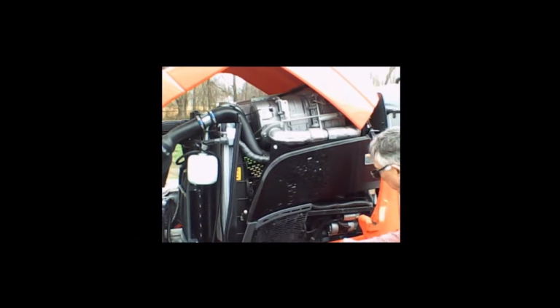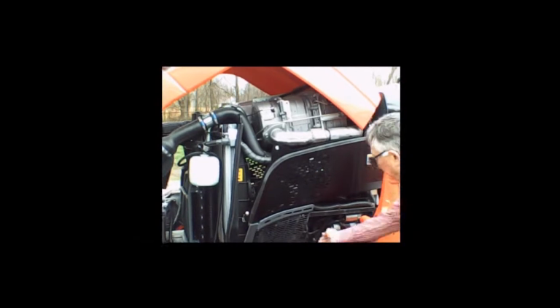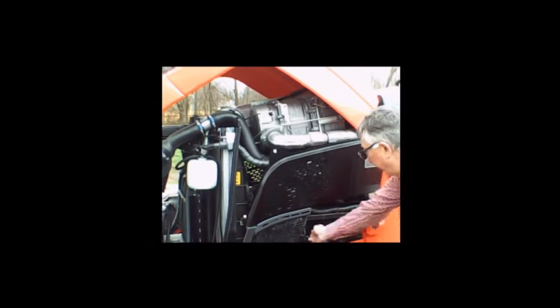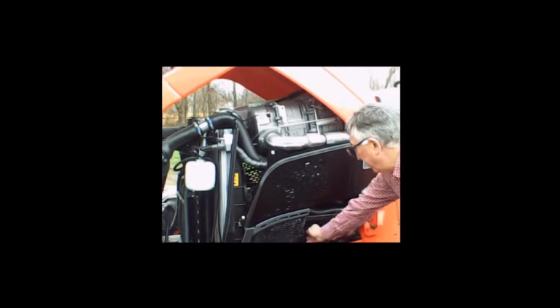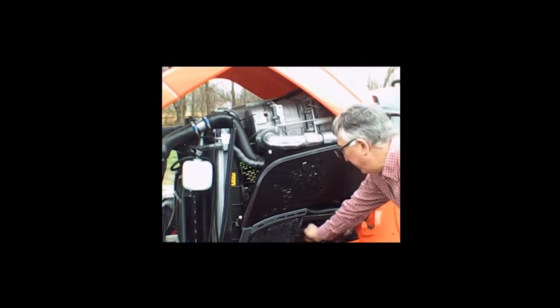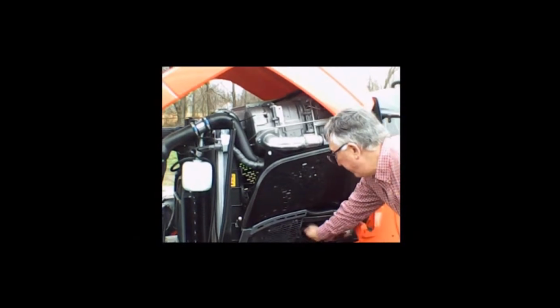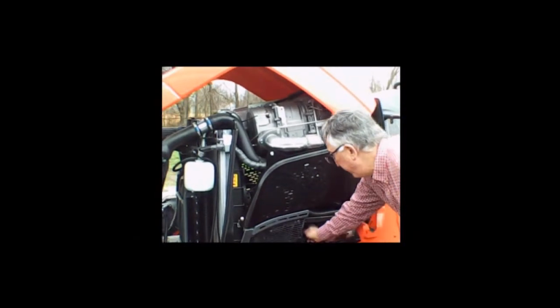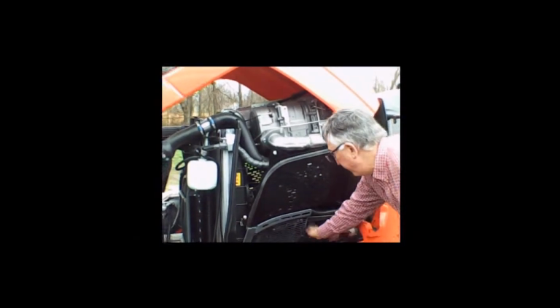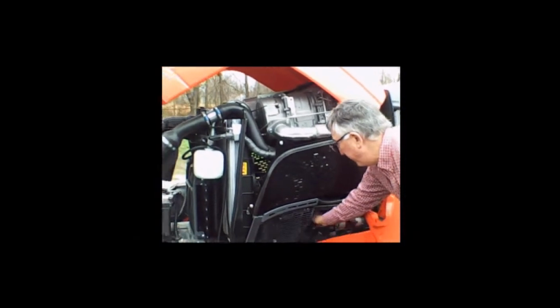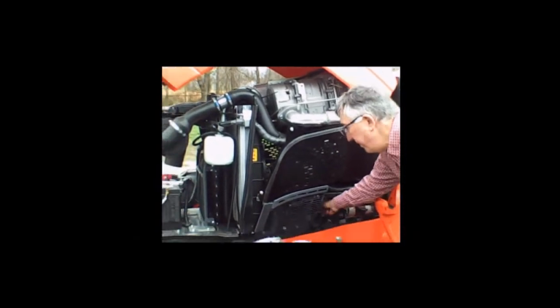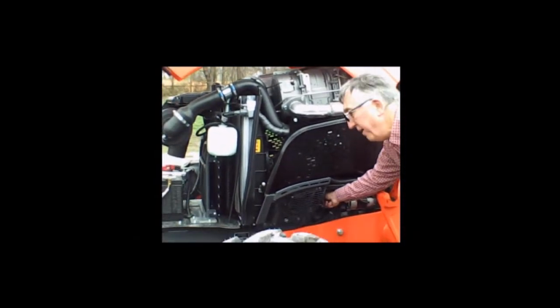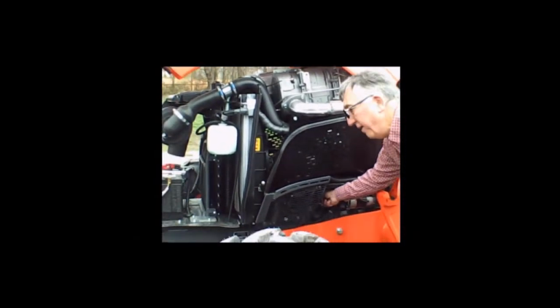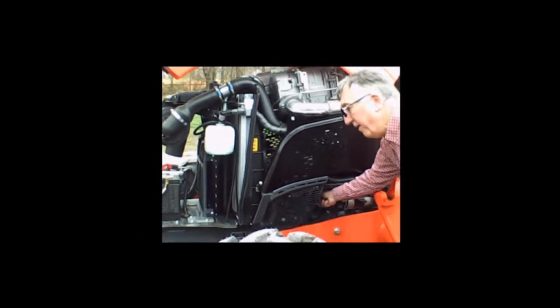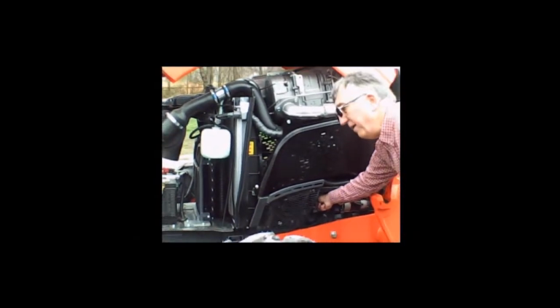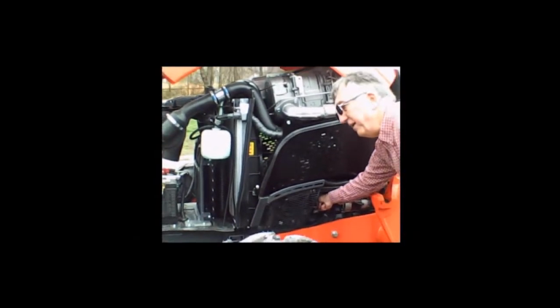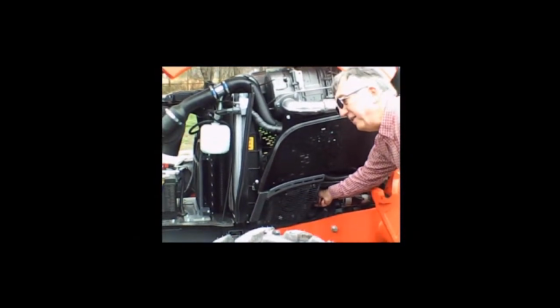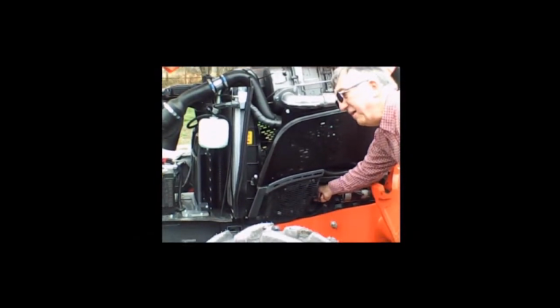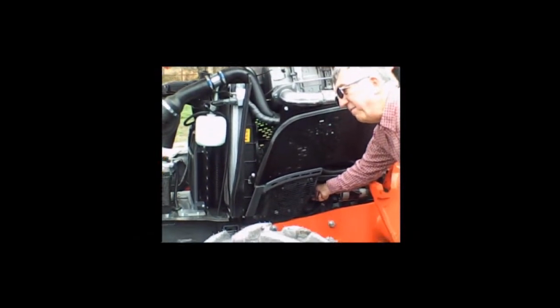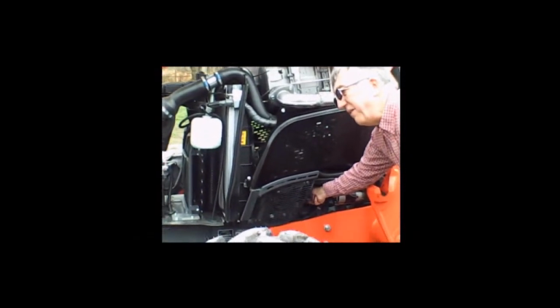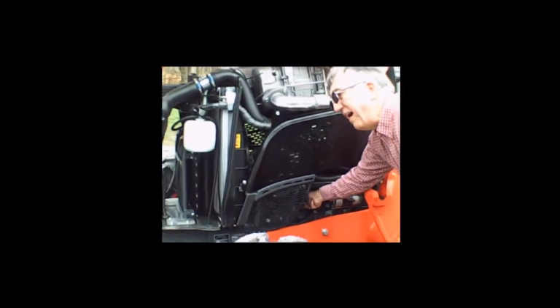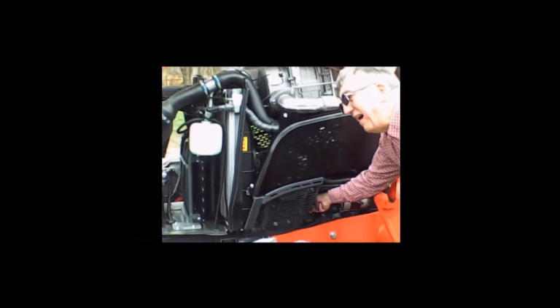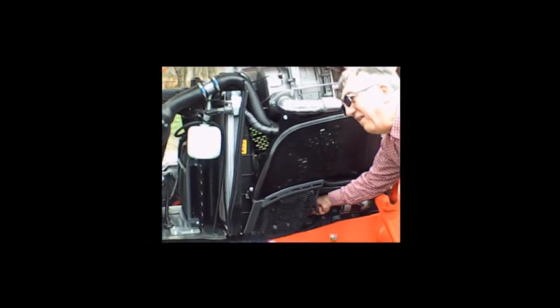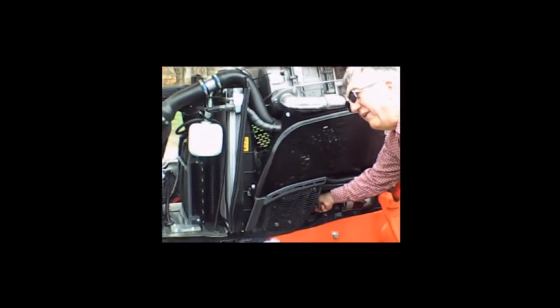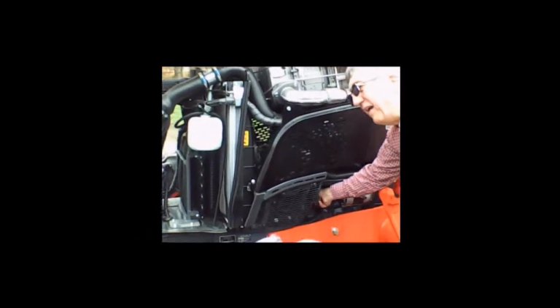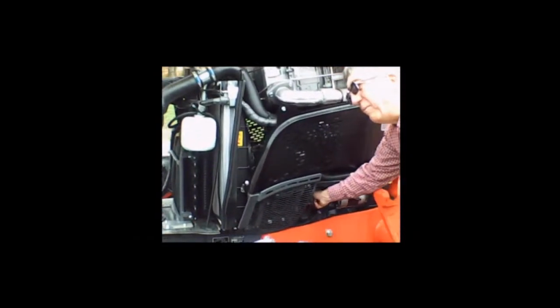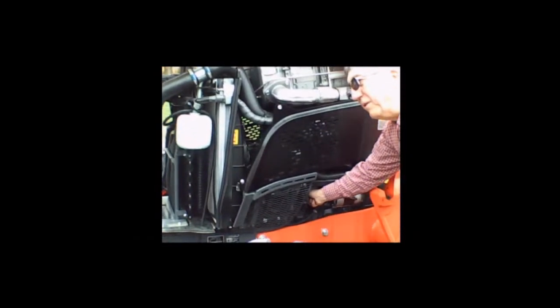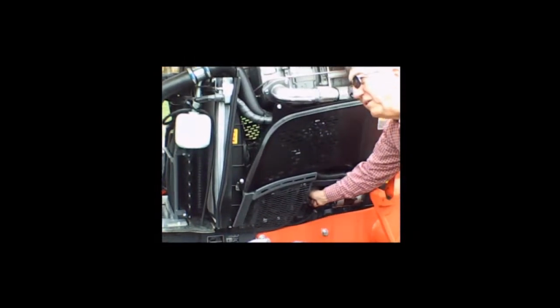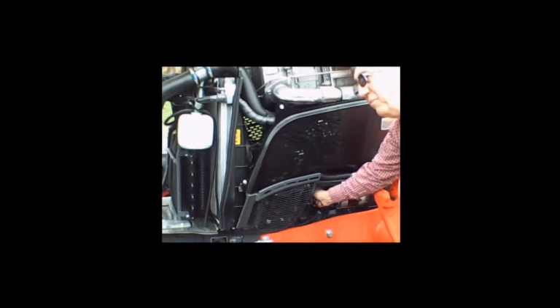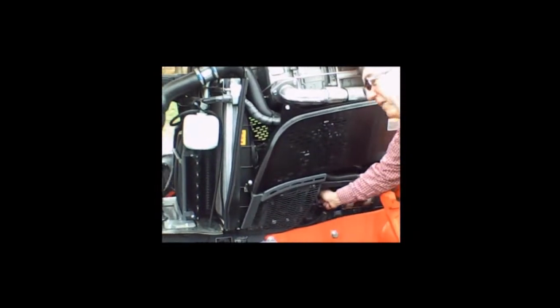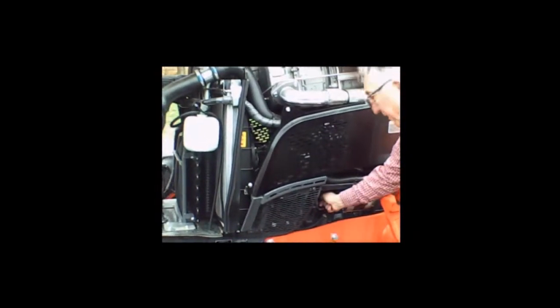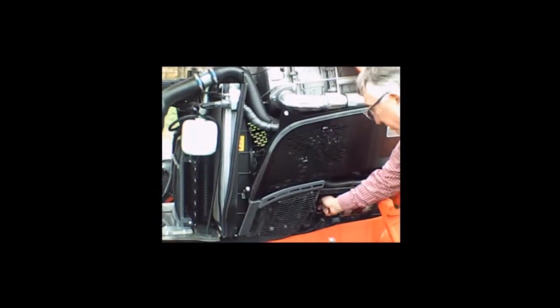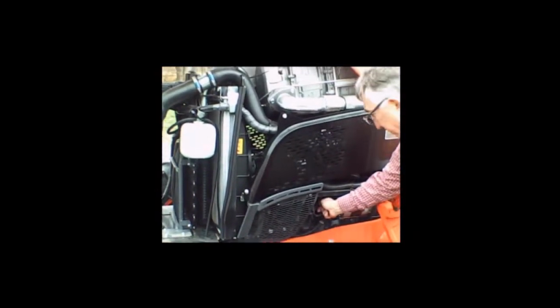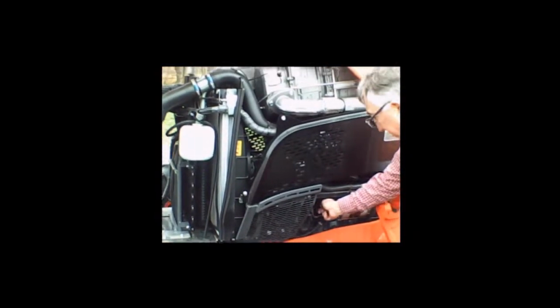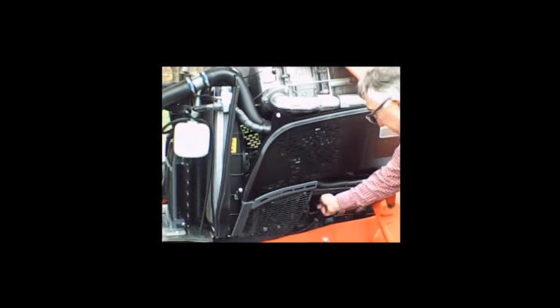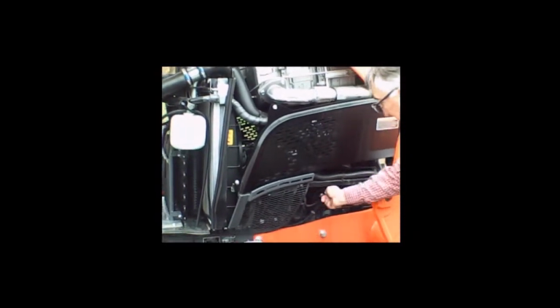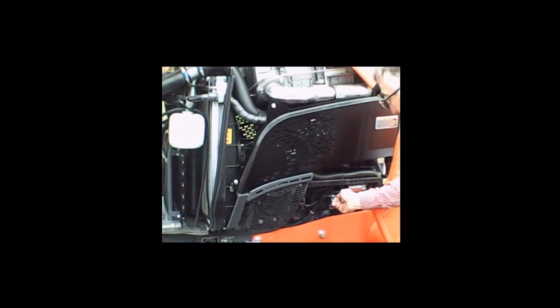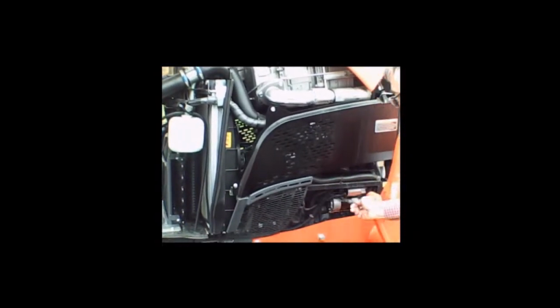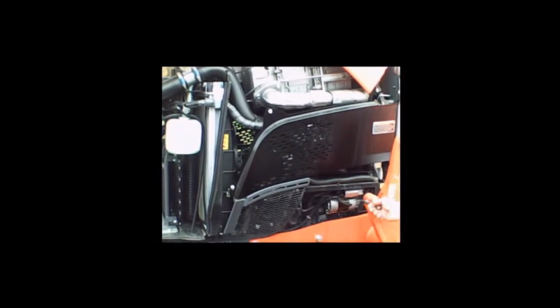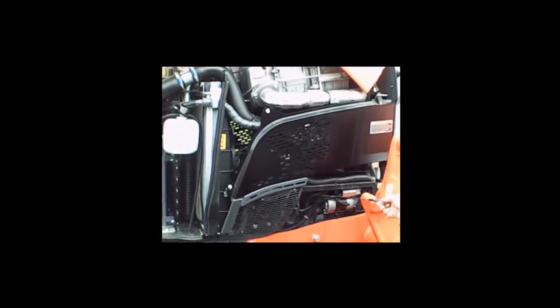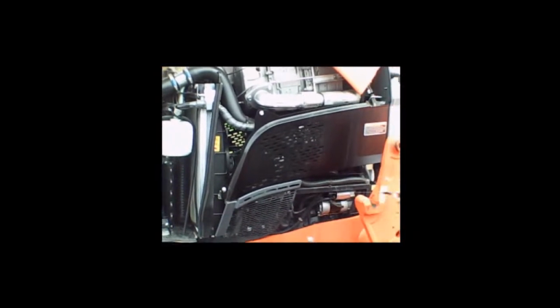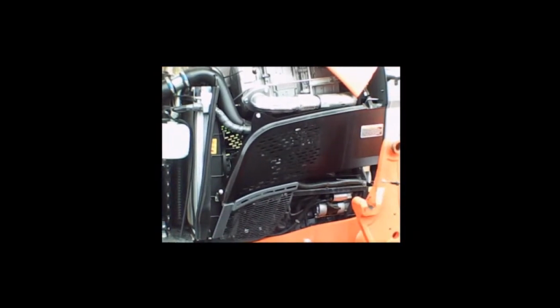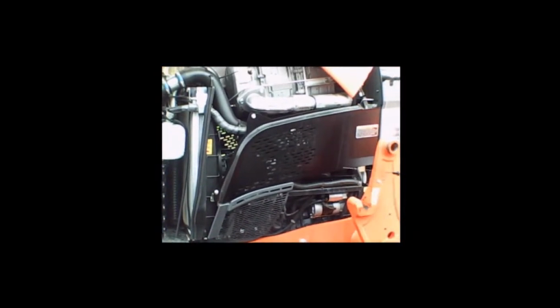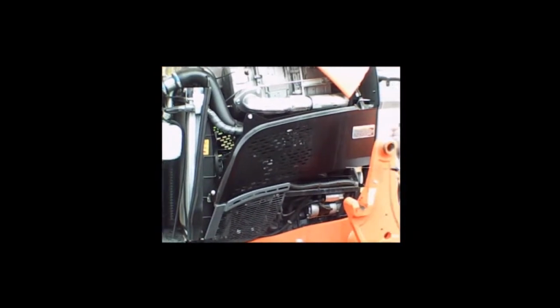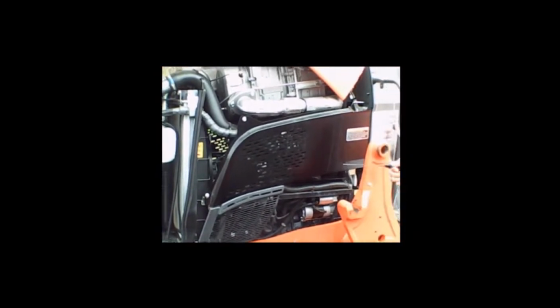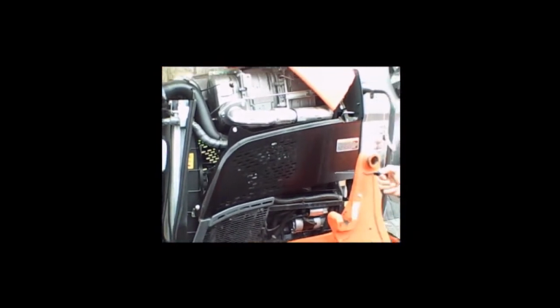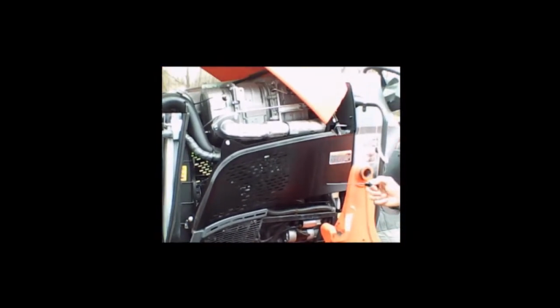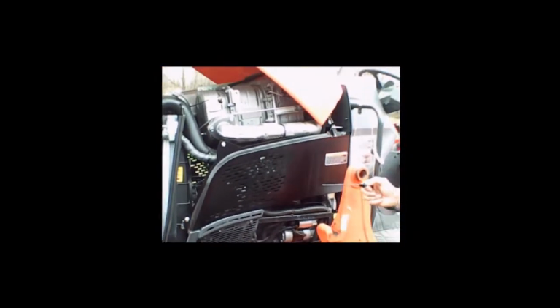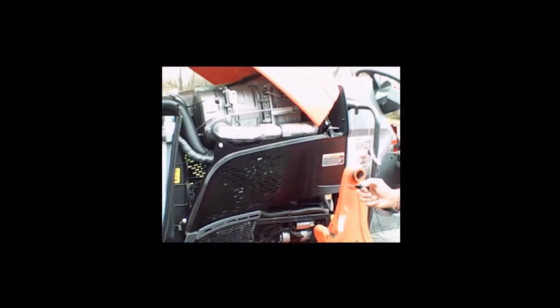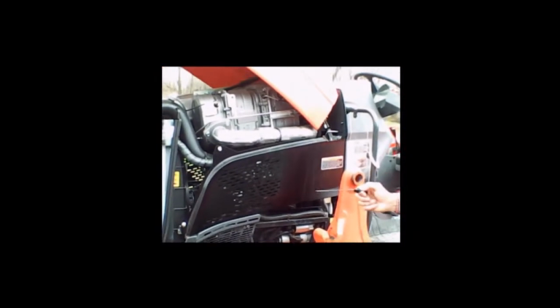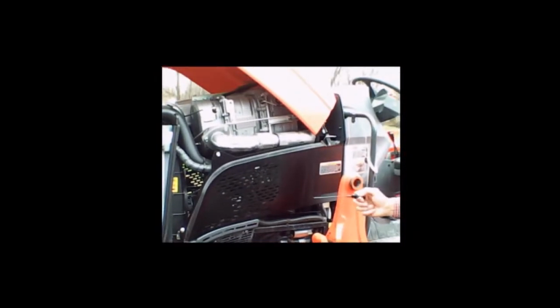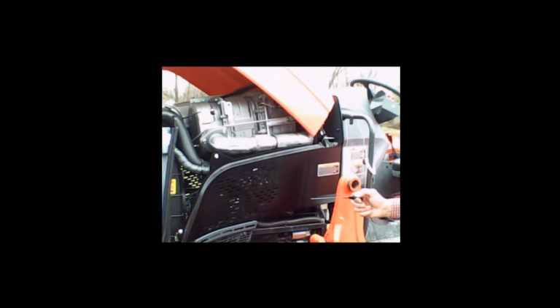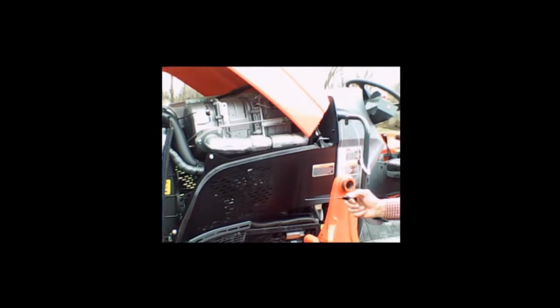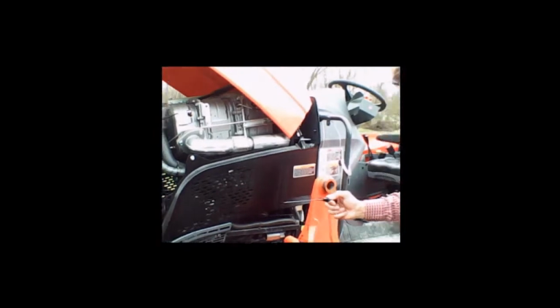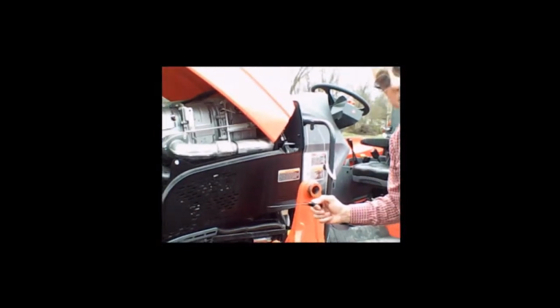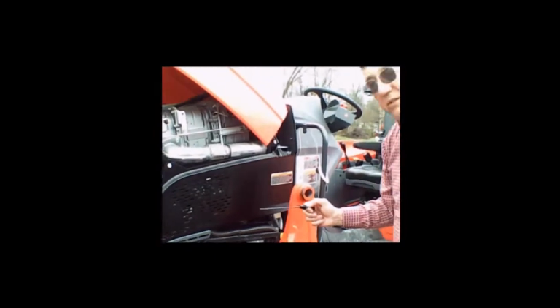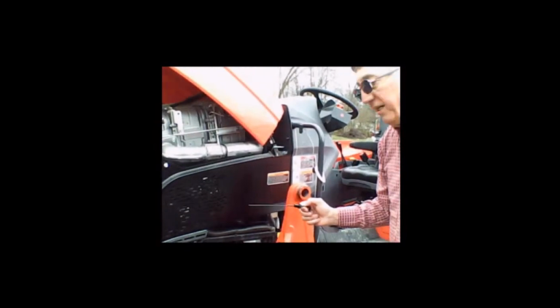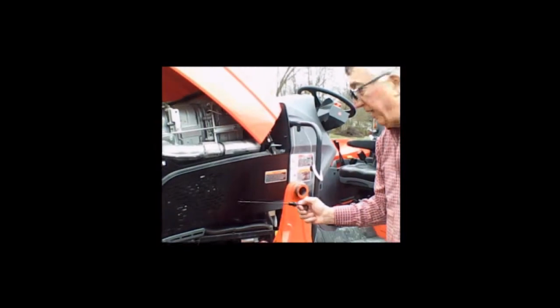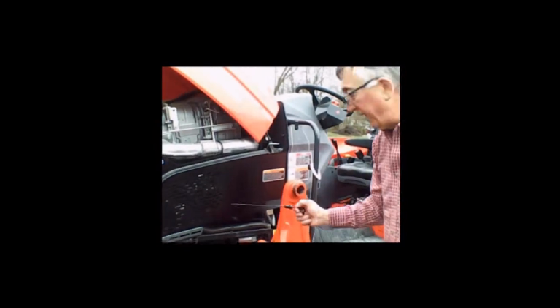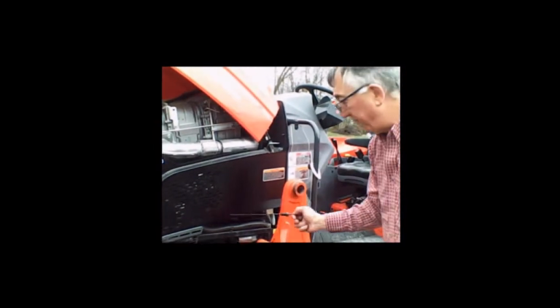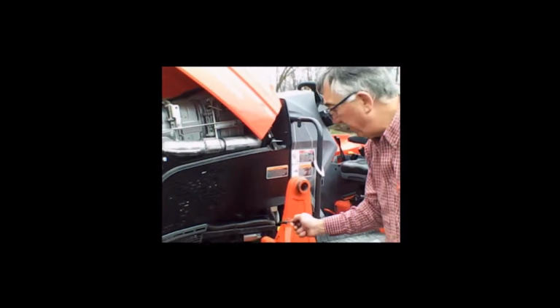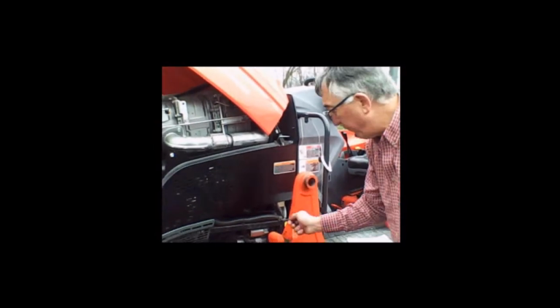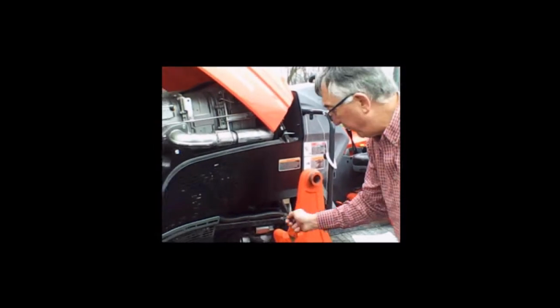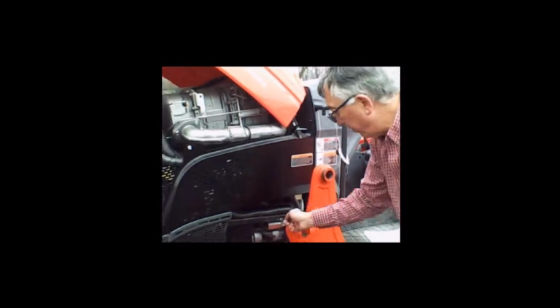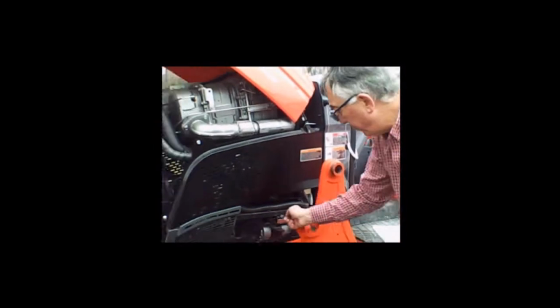On this M5, the engine oil level check happens to be on this side. You have a dipstick — check it for full.